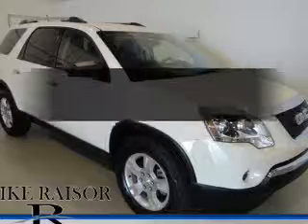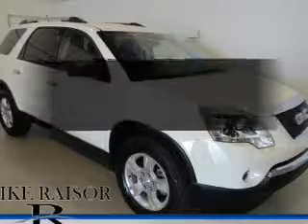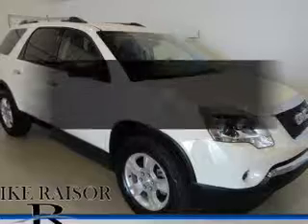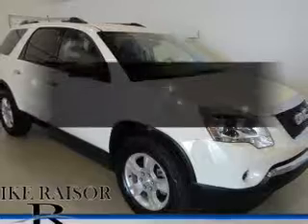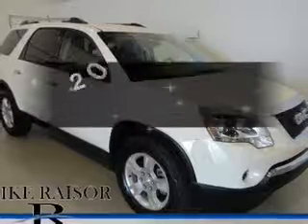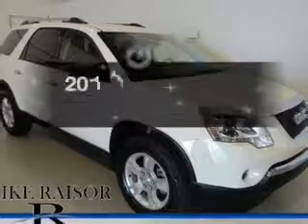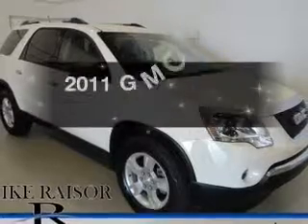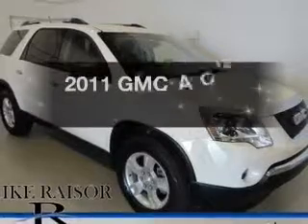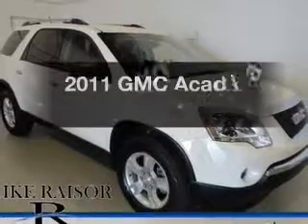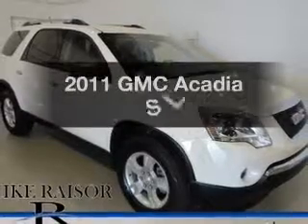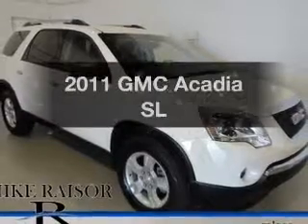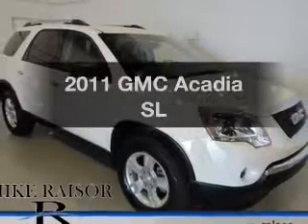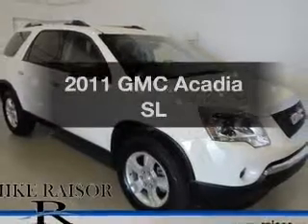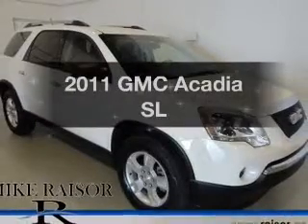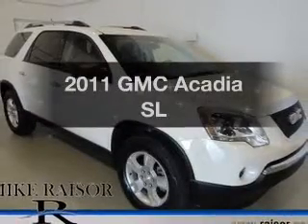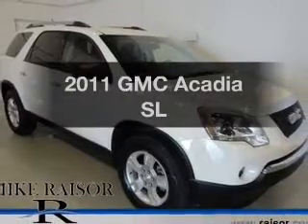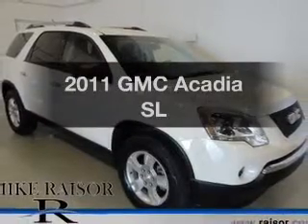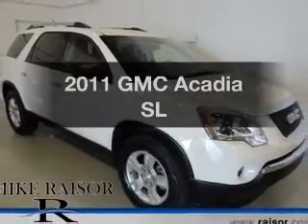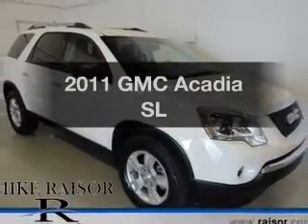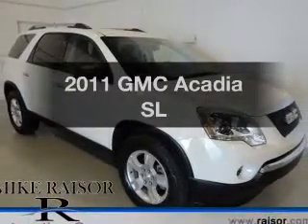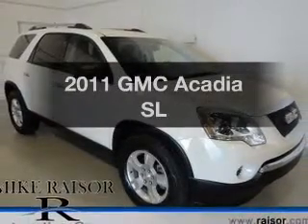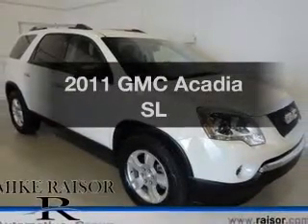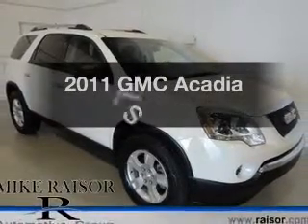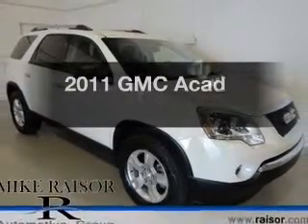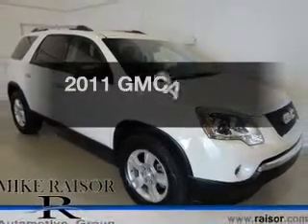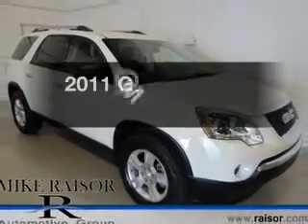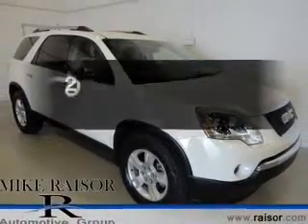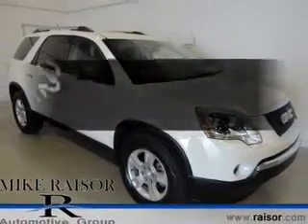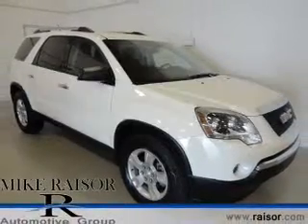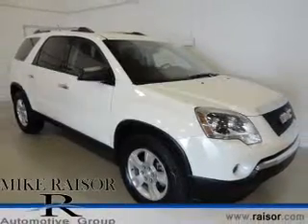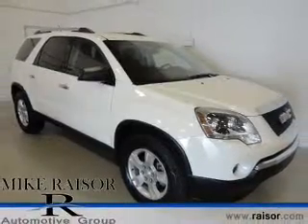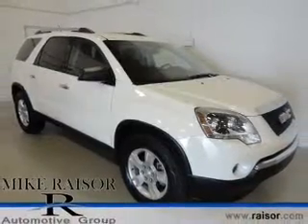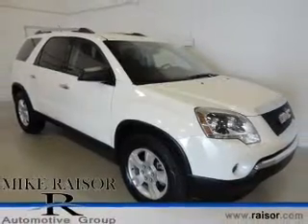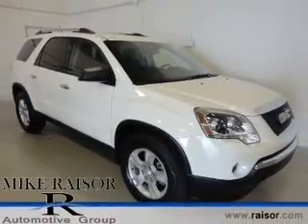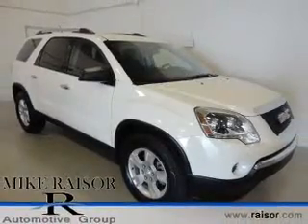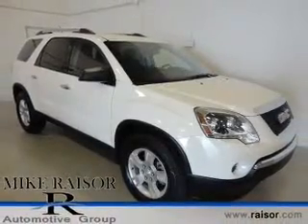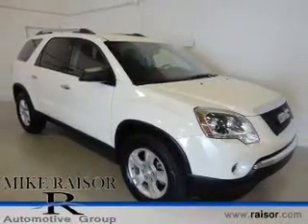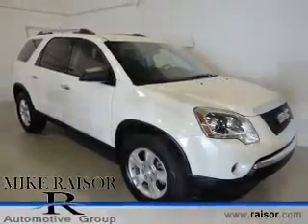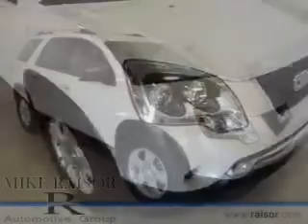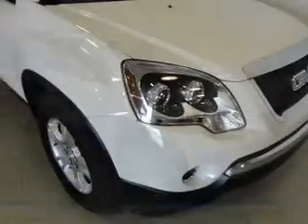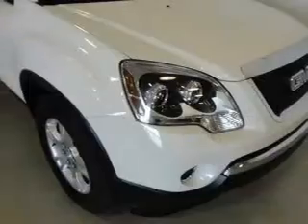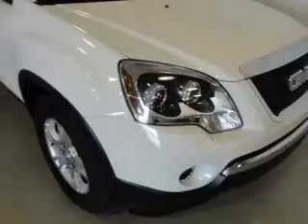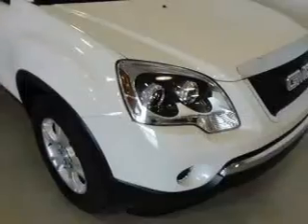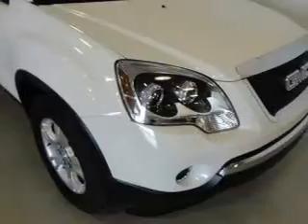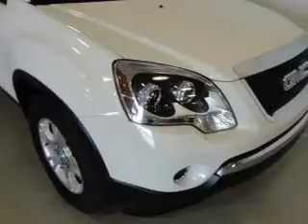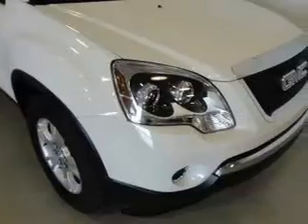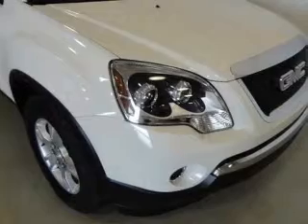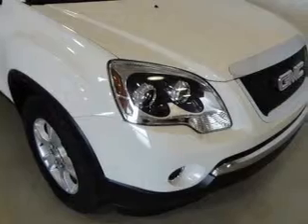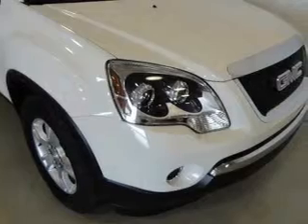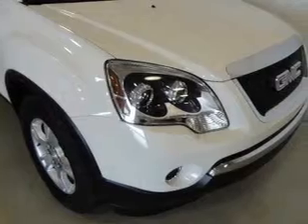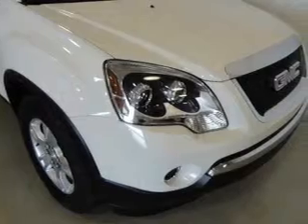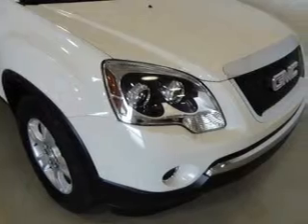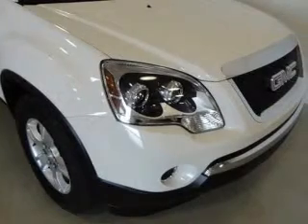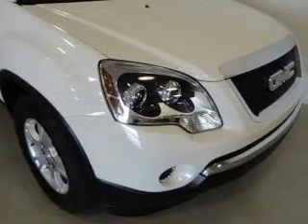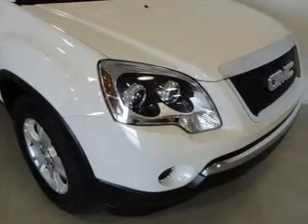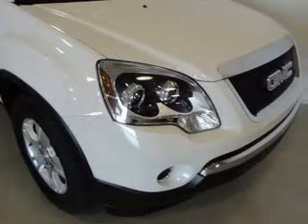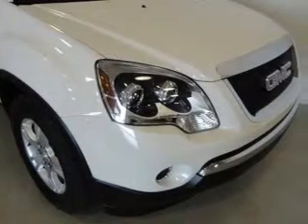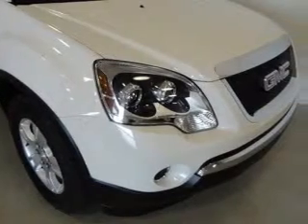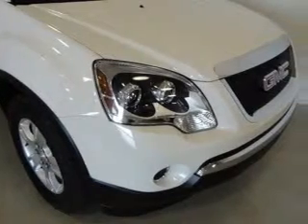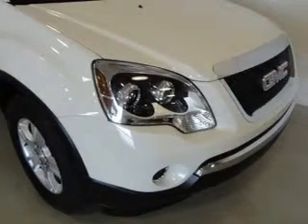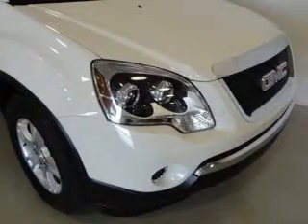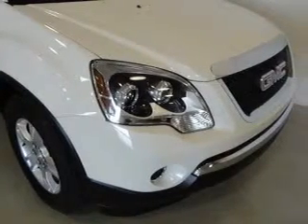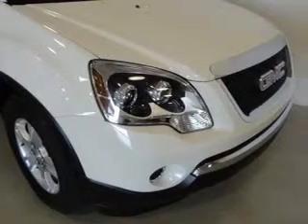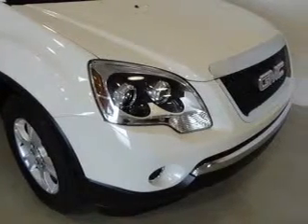Get noticed in this 2011 GMC Acadia. If you're looking for an automobile with great attributes, look no further.